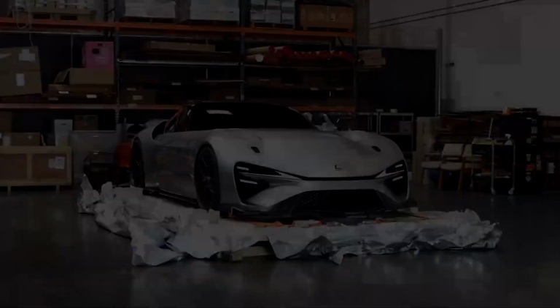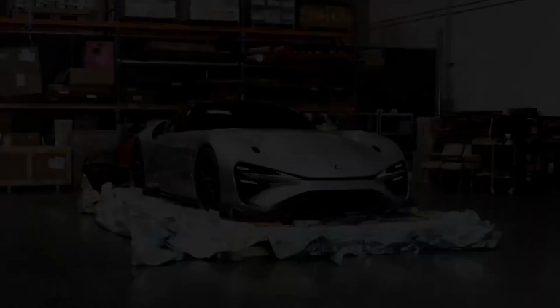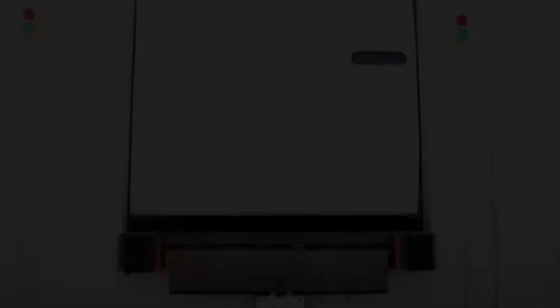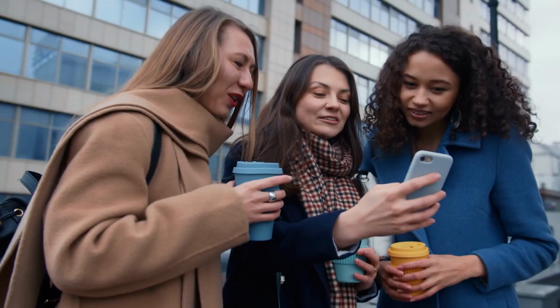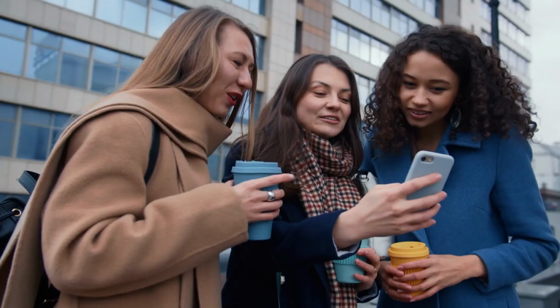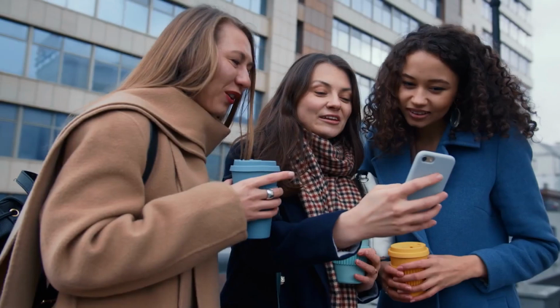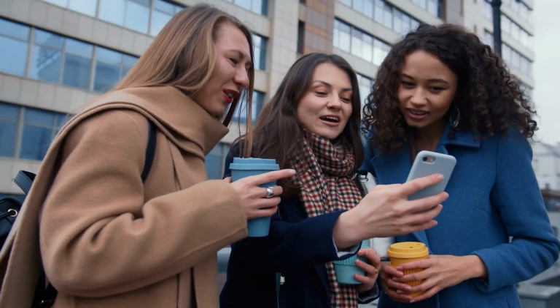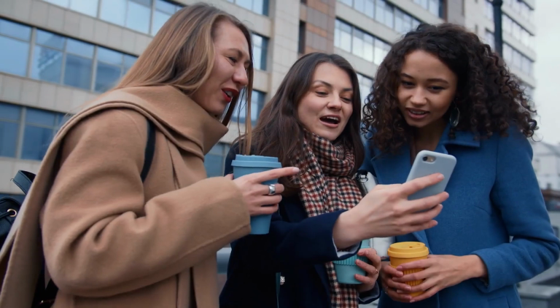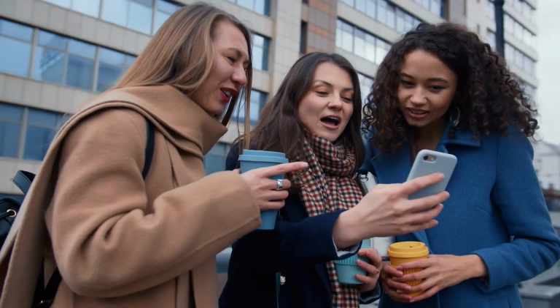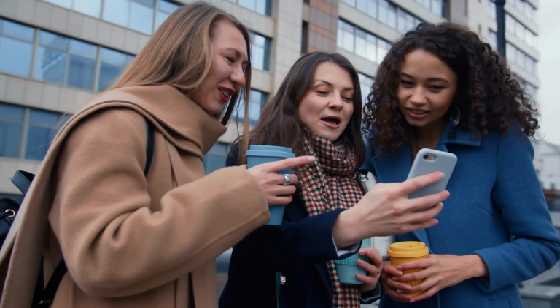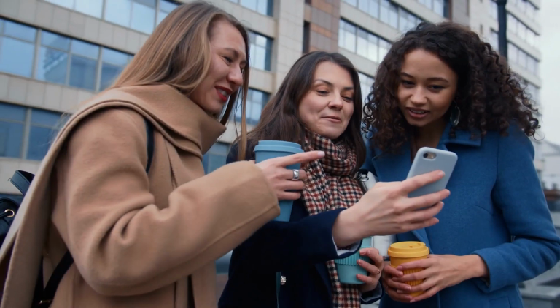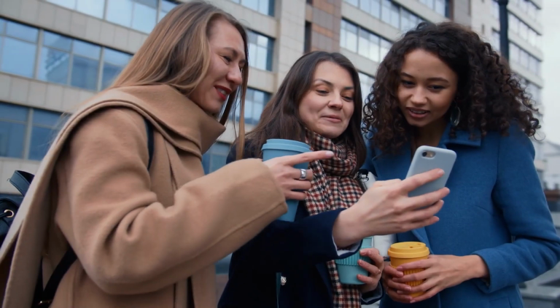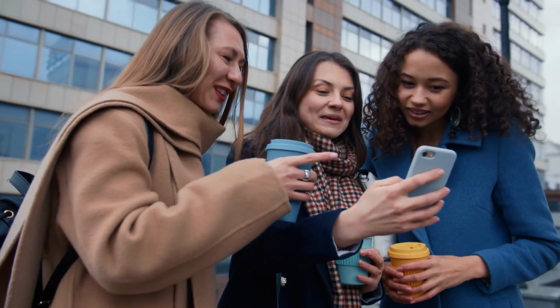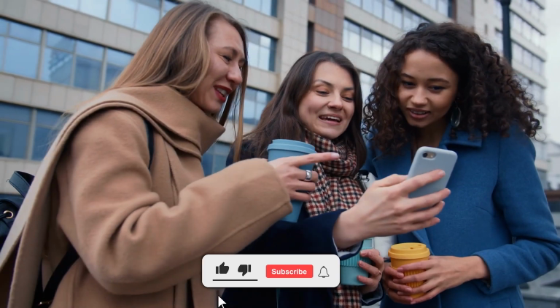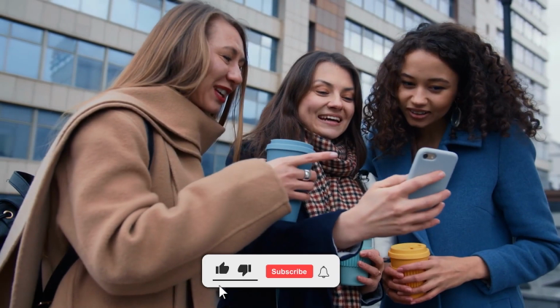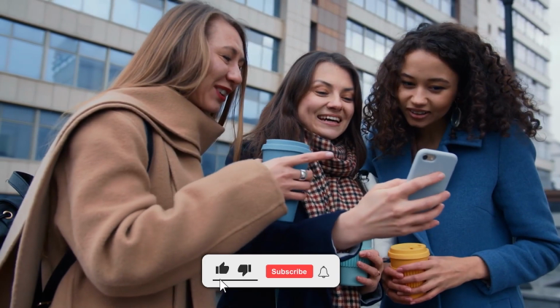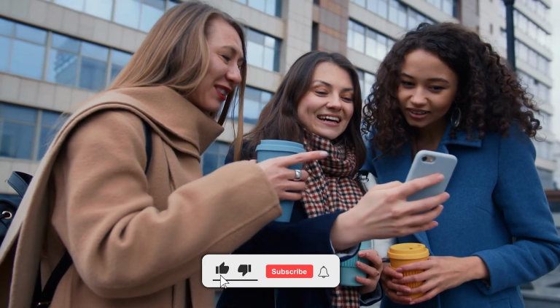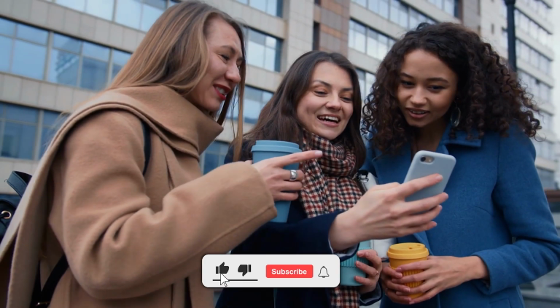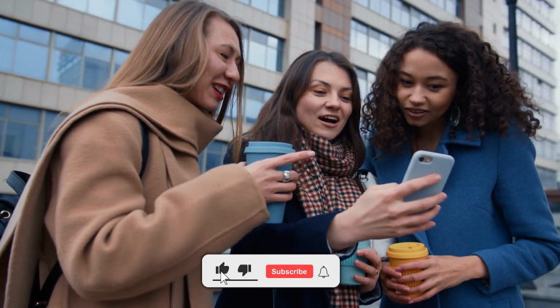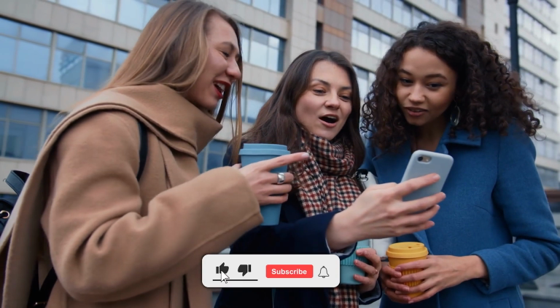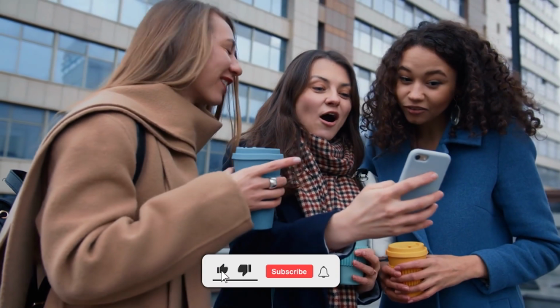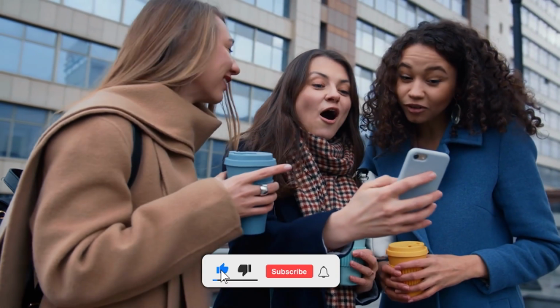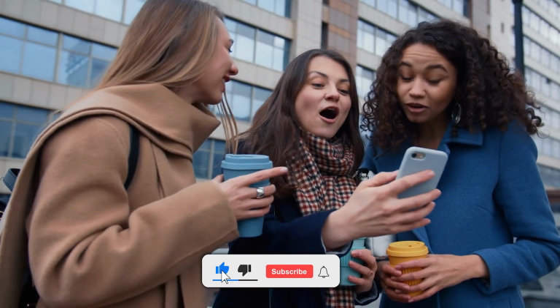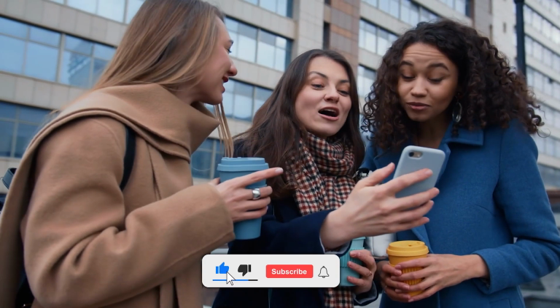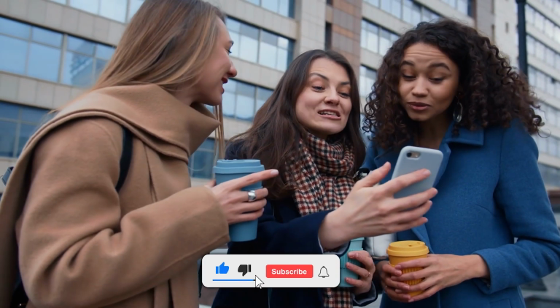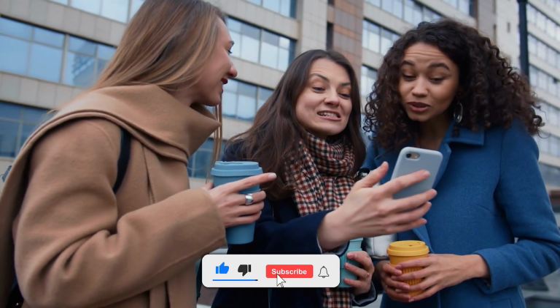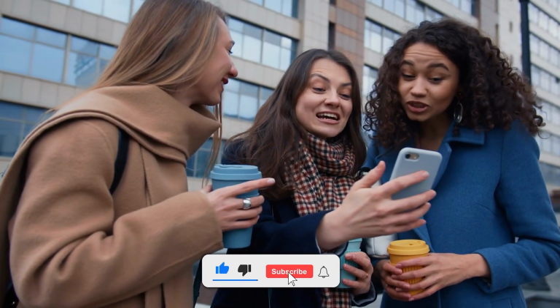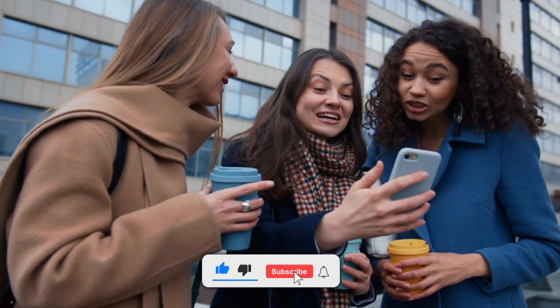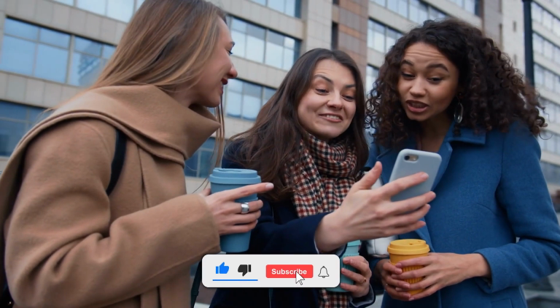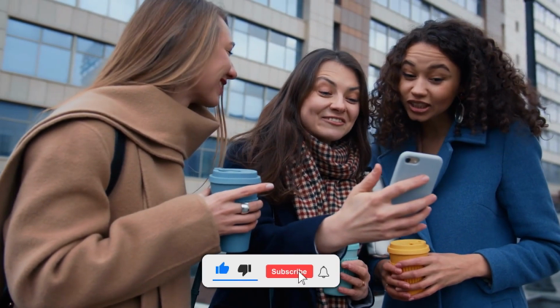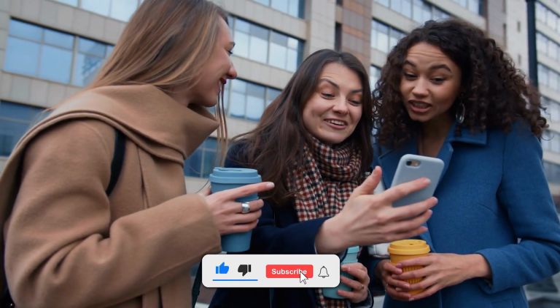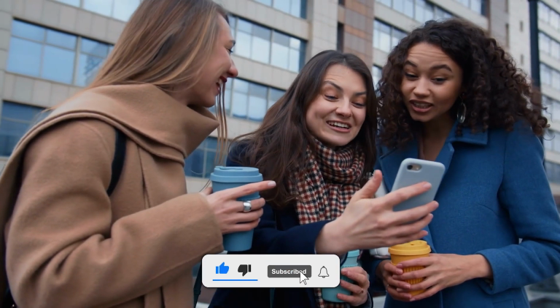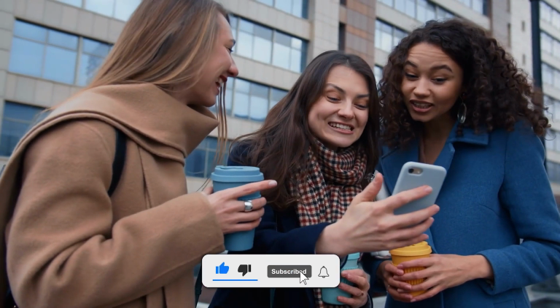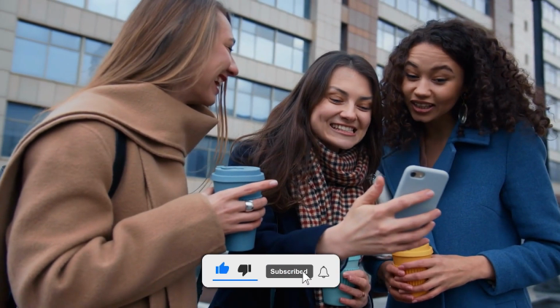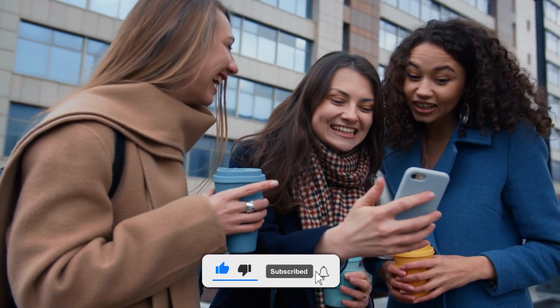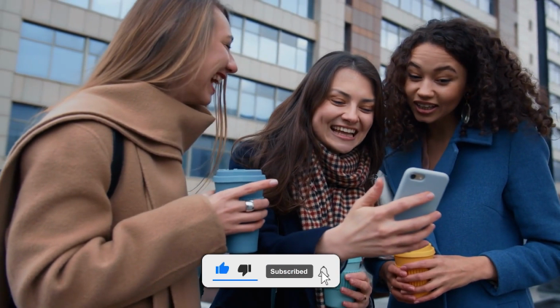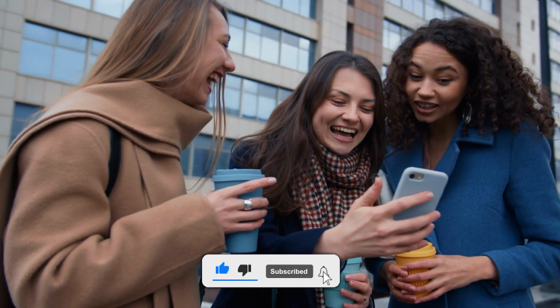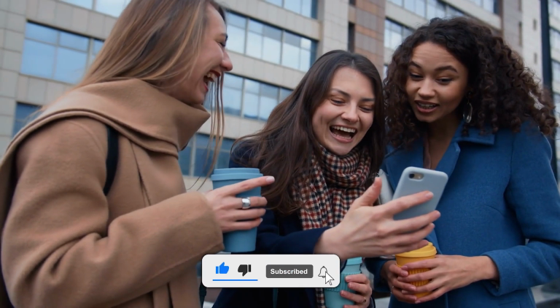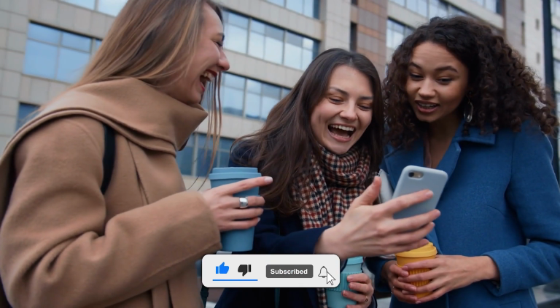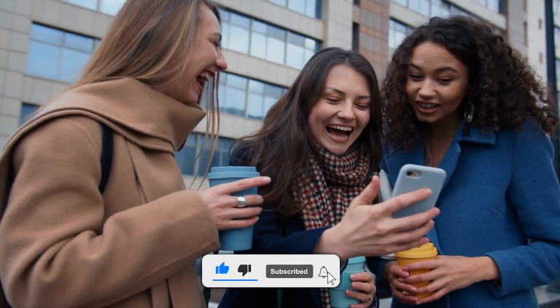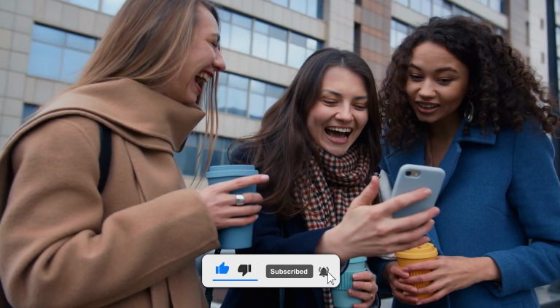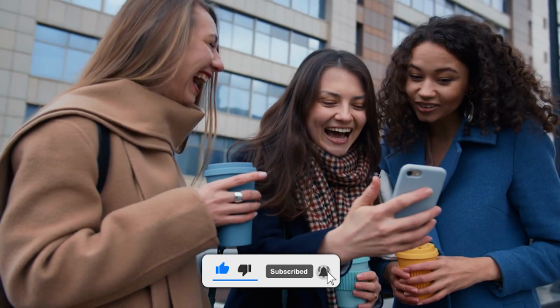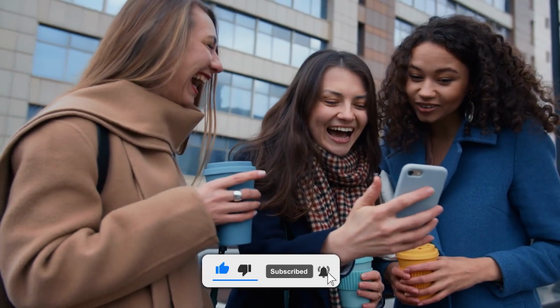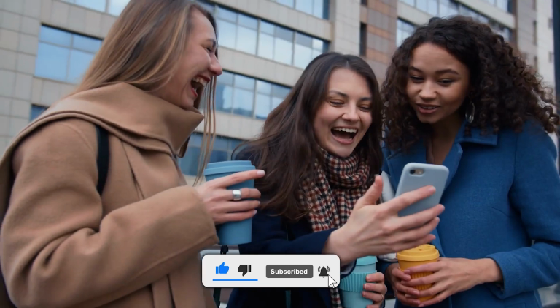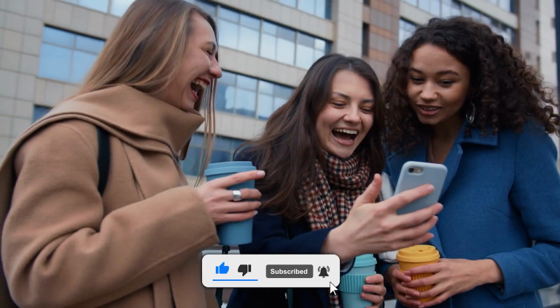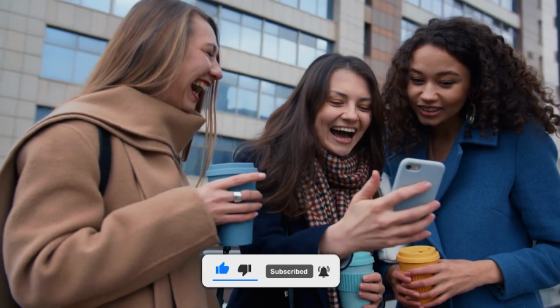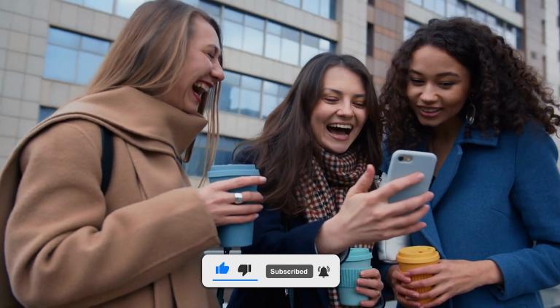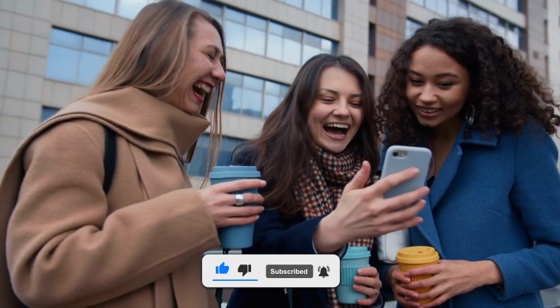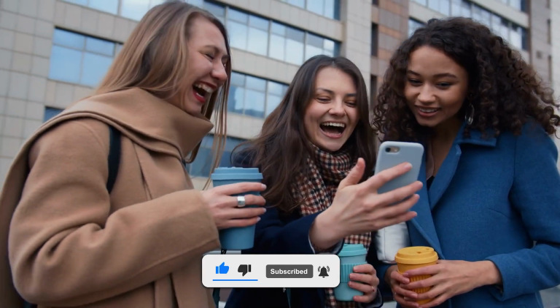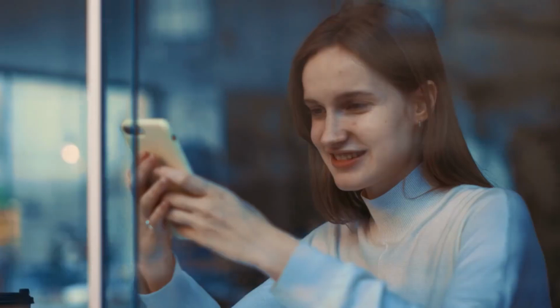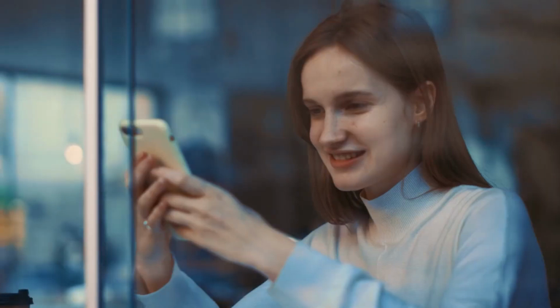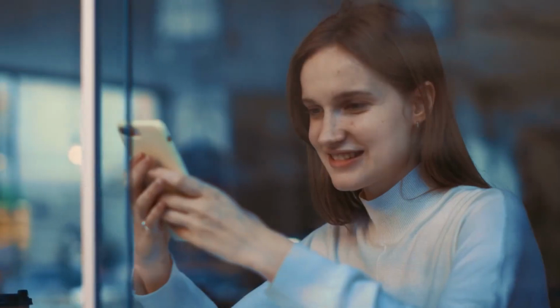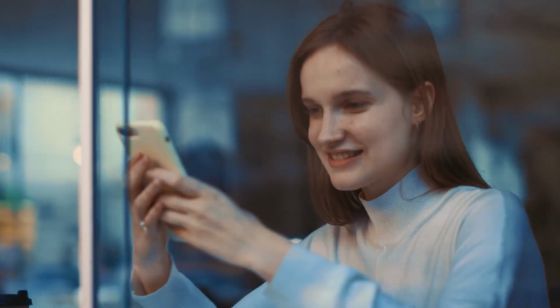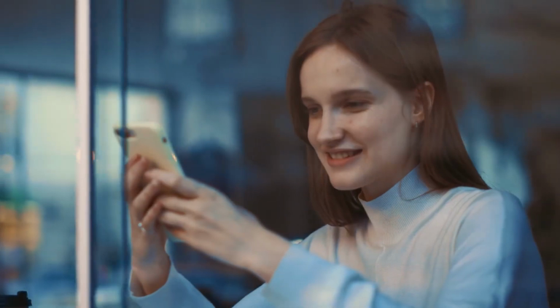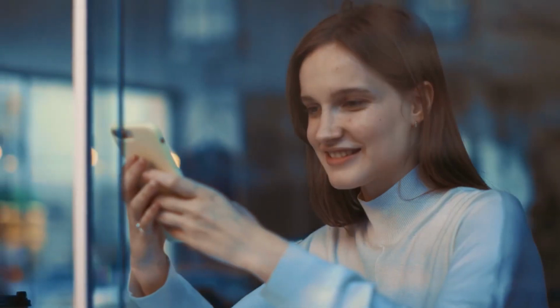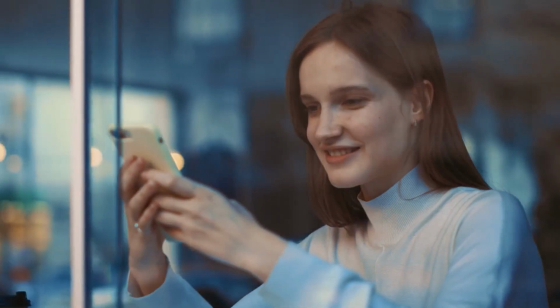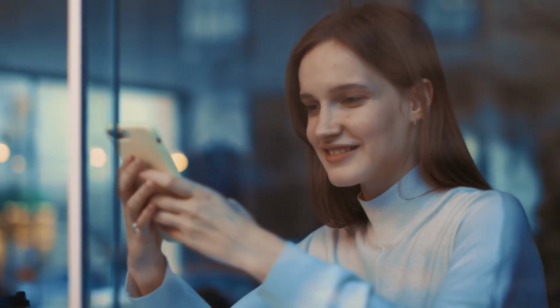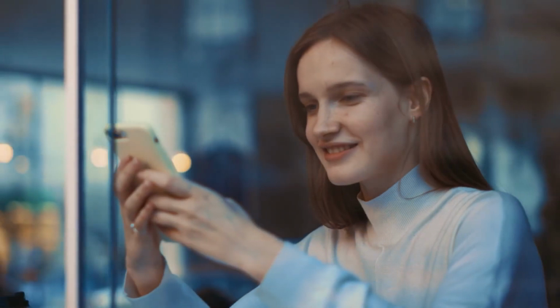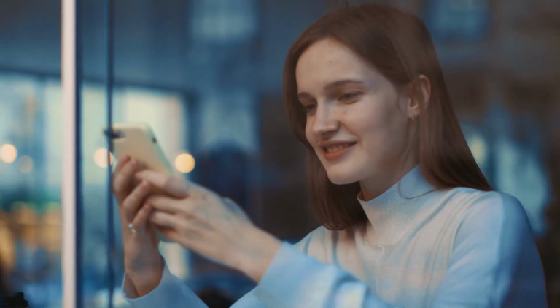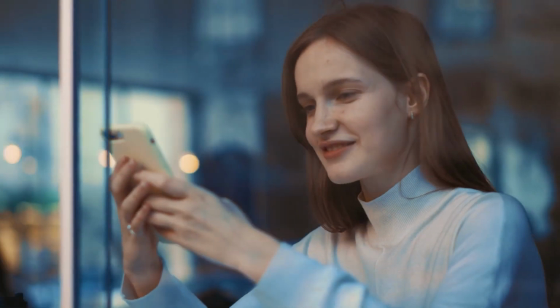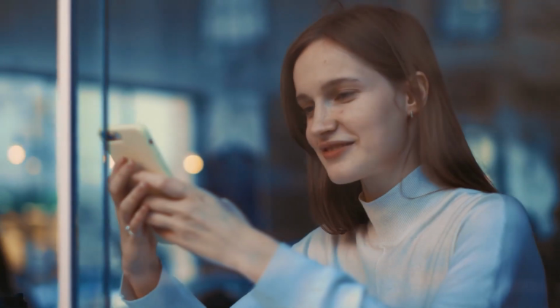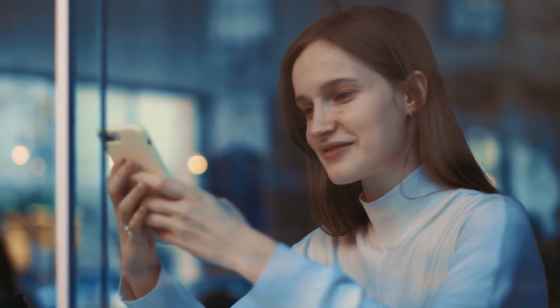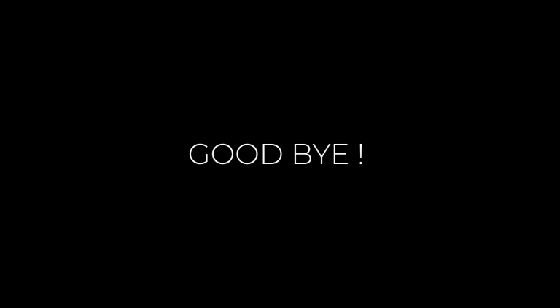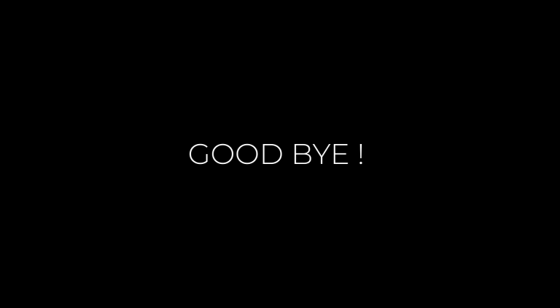That's it for today's video. Make sure to like the video and subscribe to the channel for more amazing, relevant content. Thanks for watching. Goodbye.